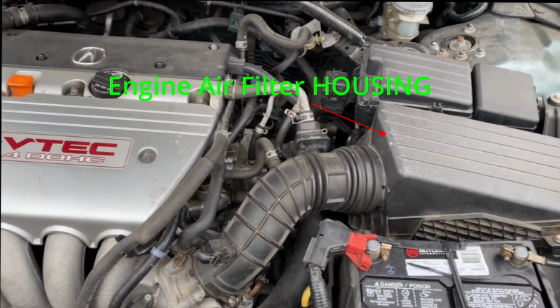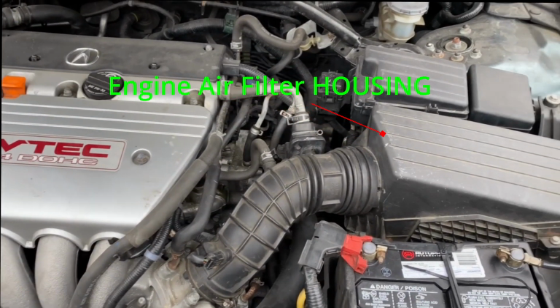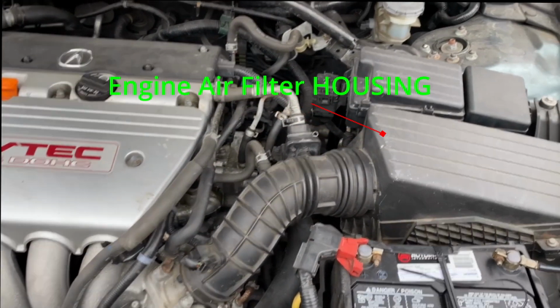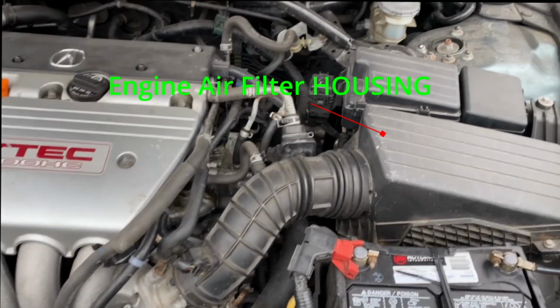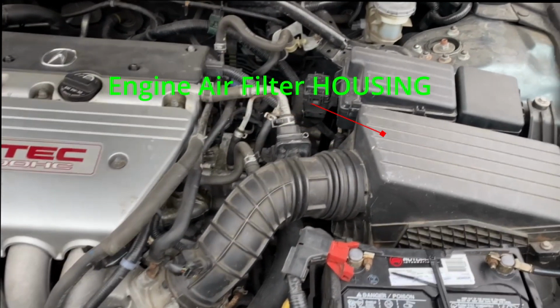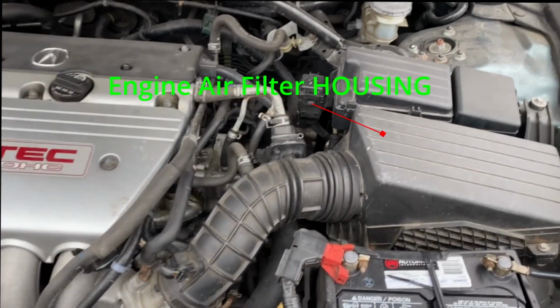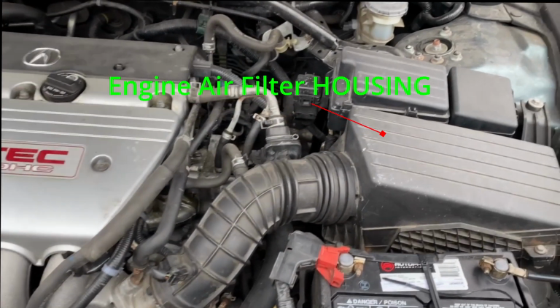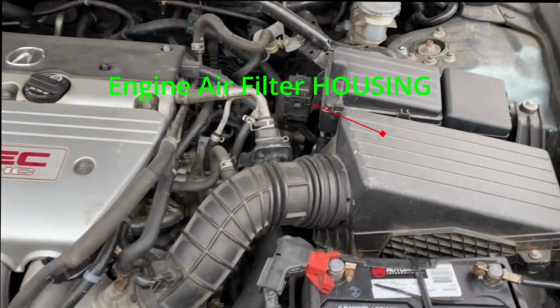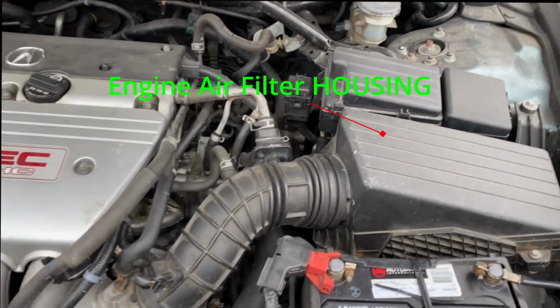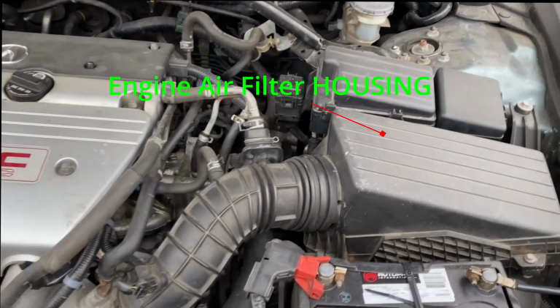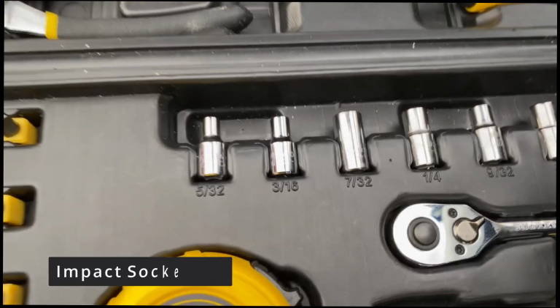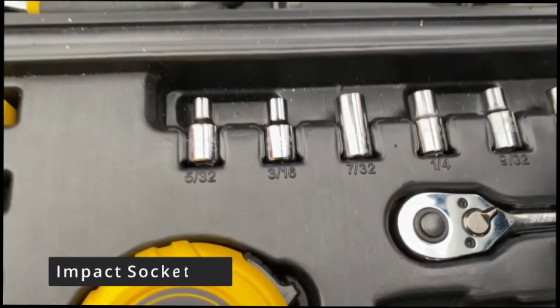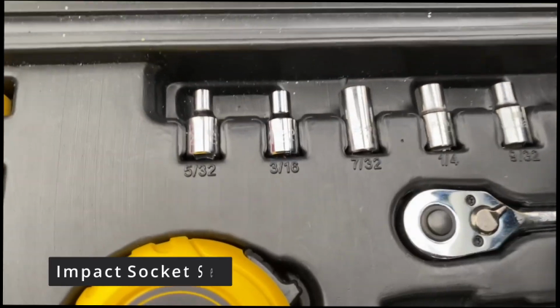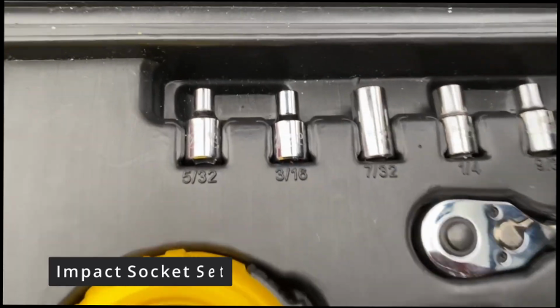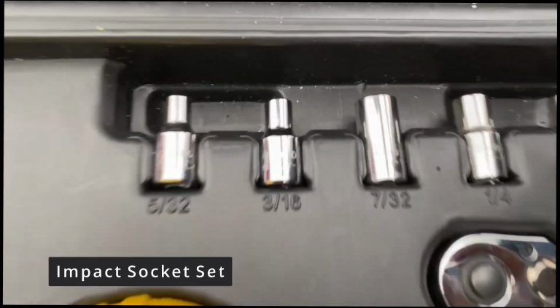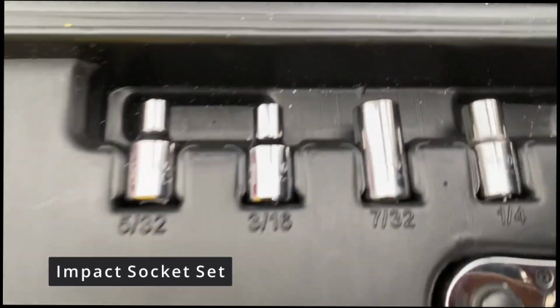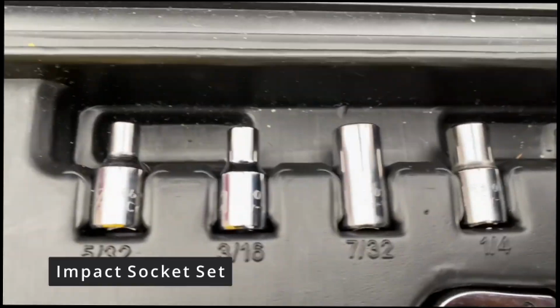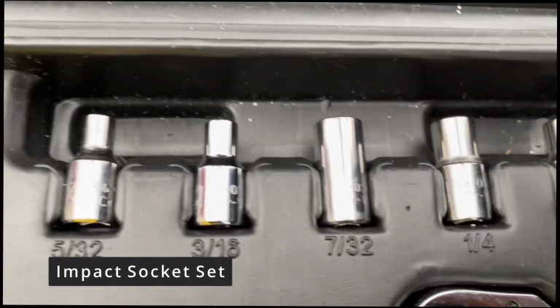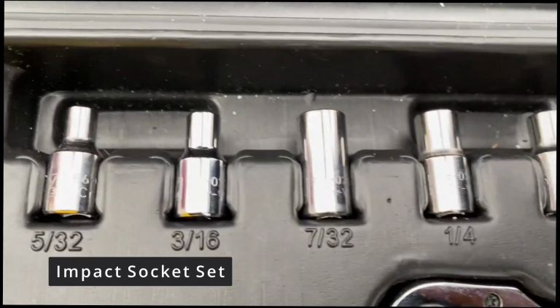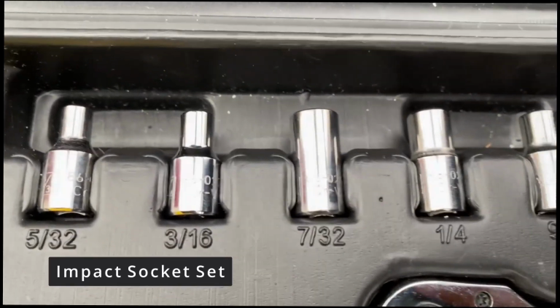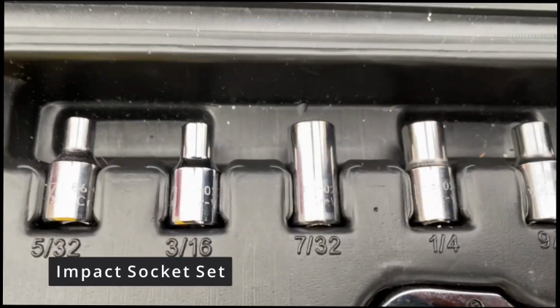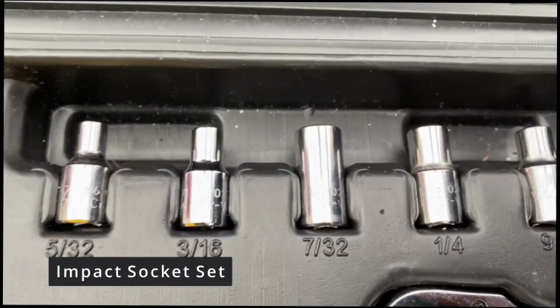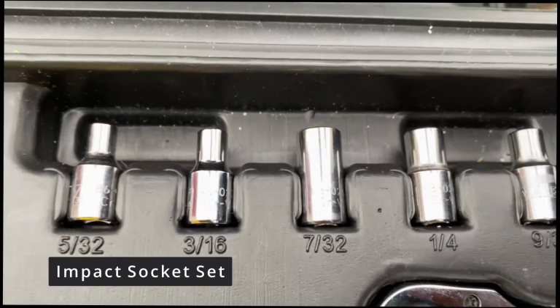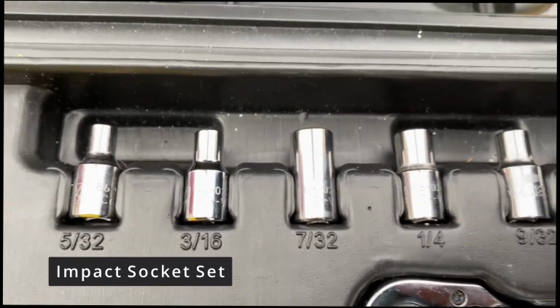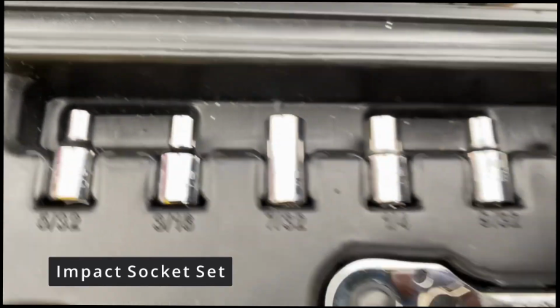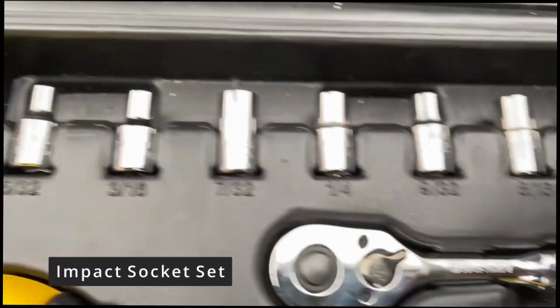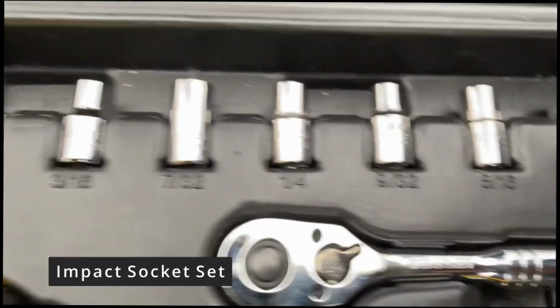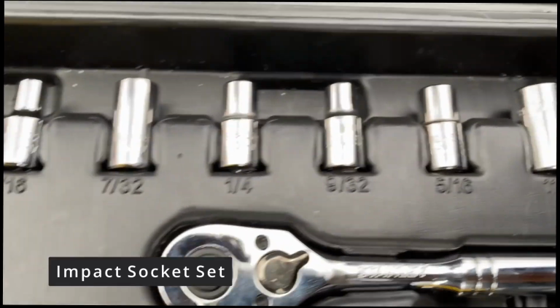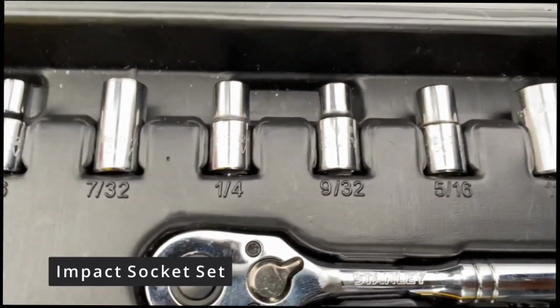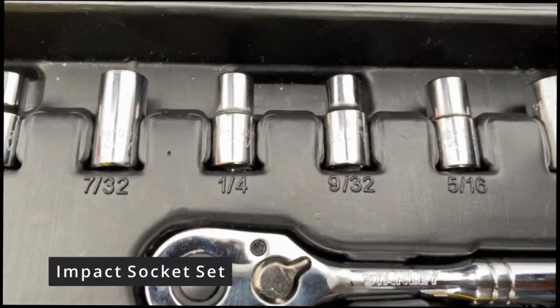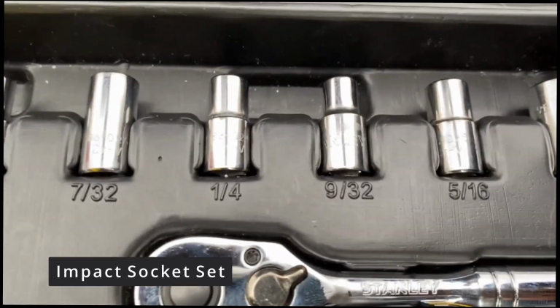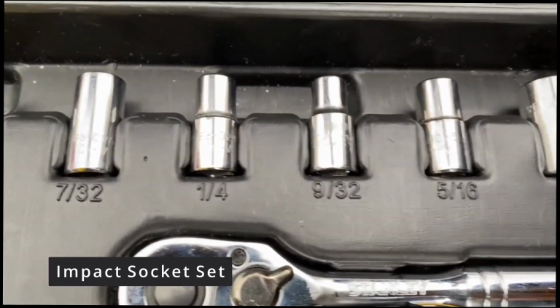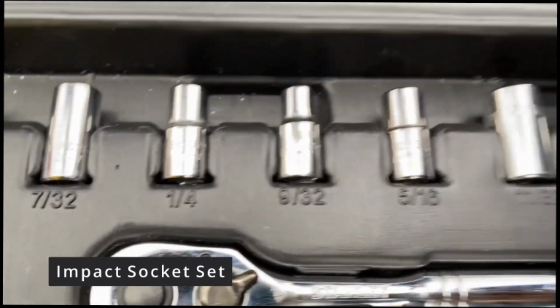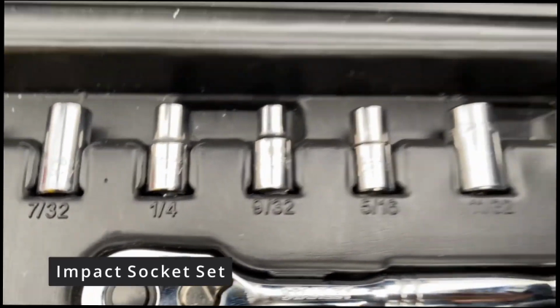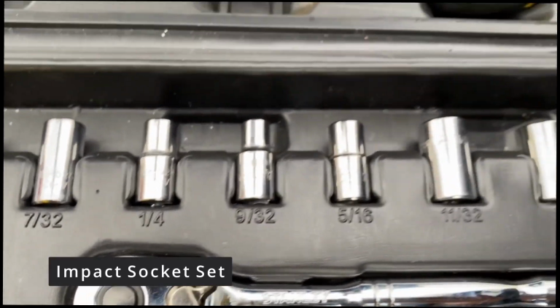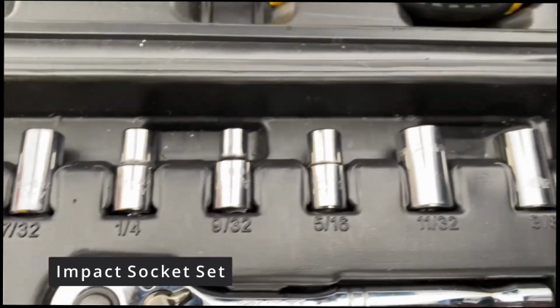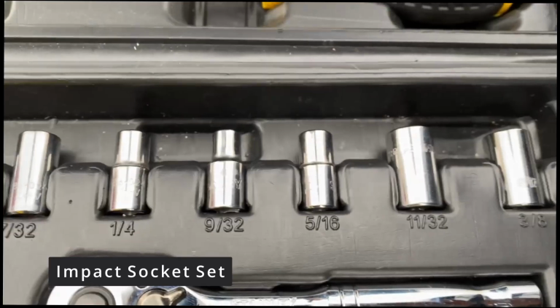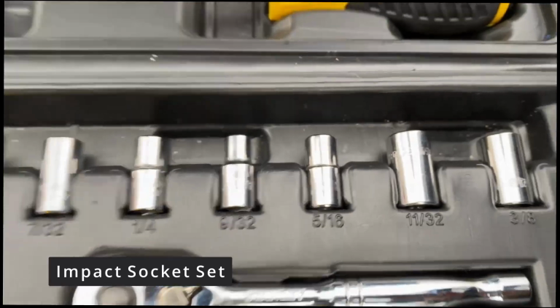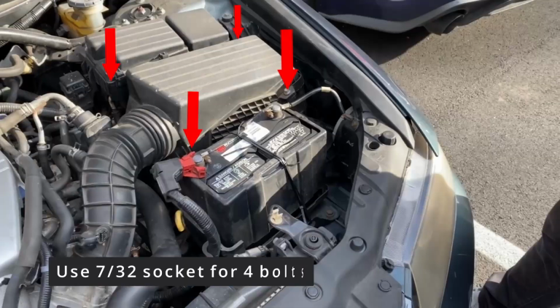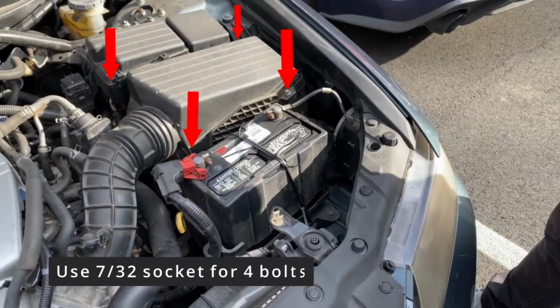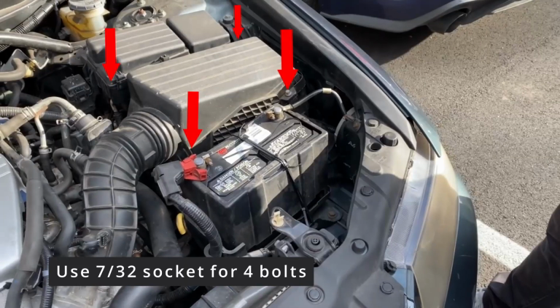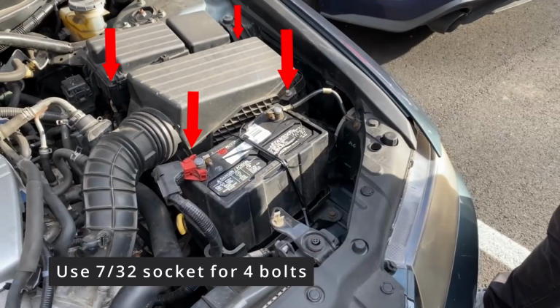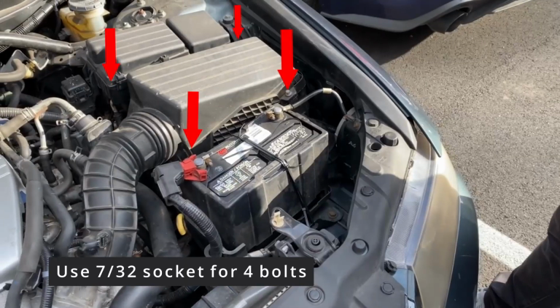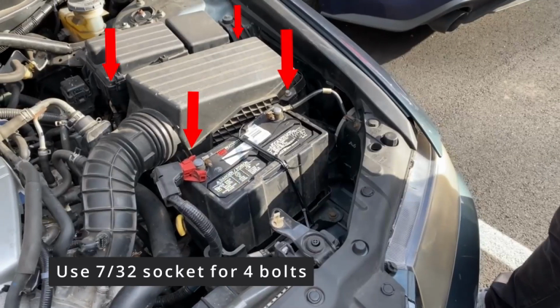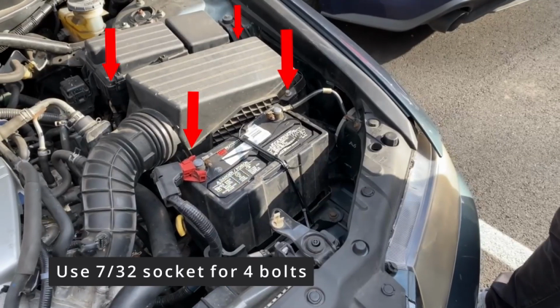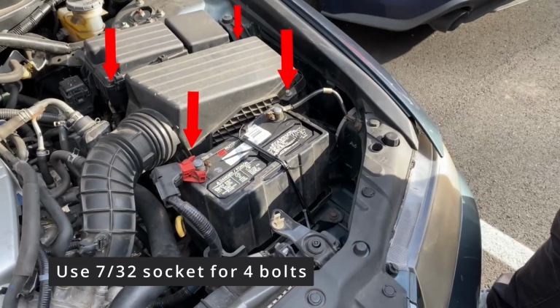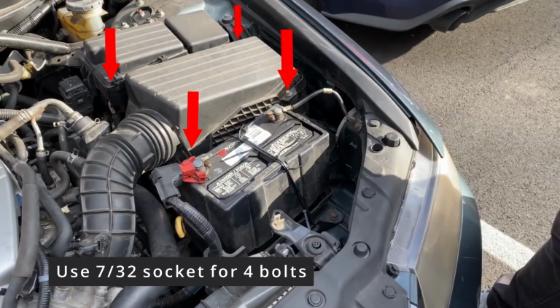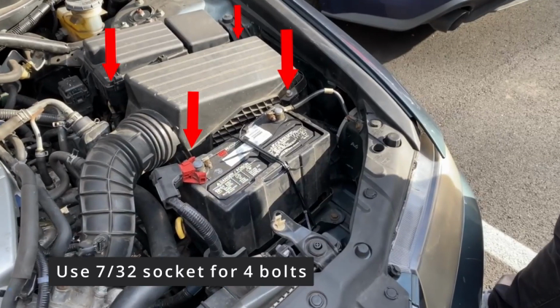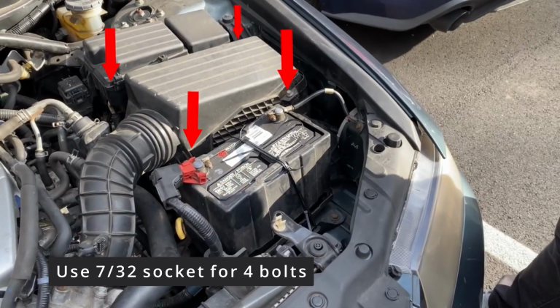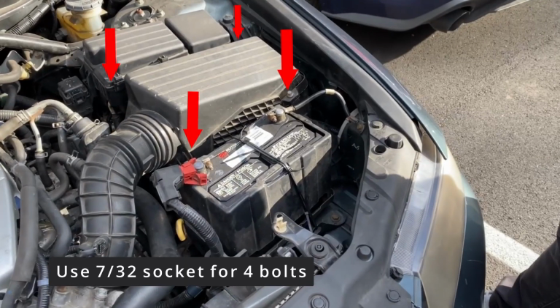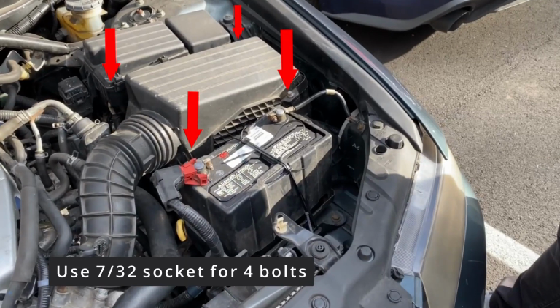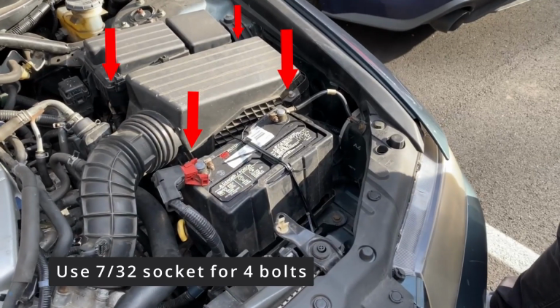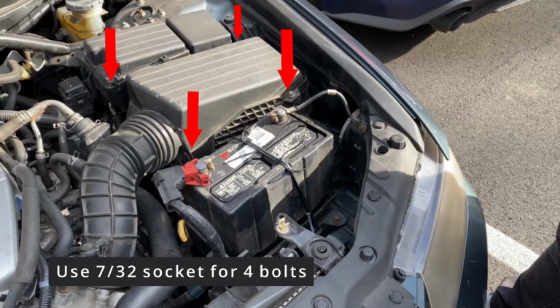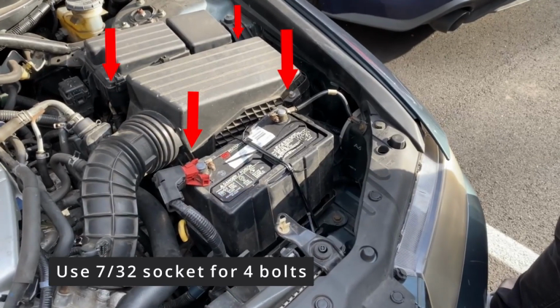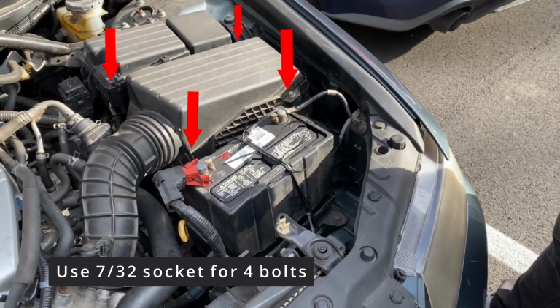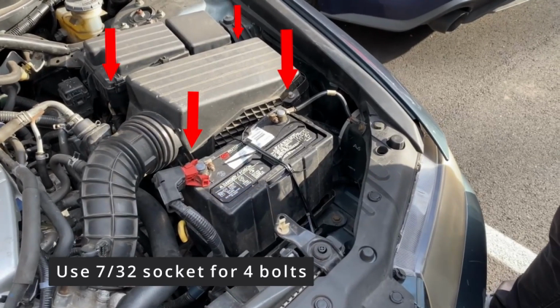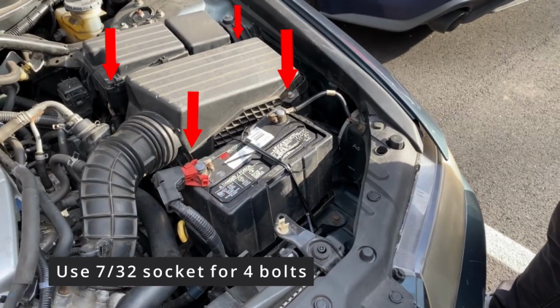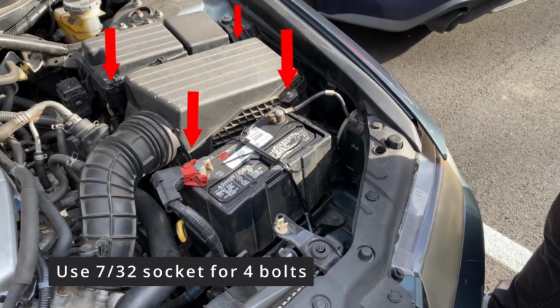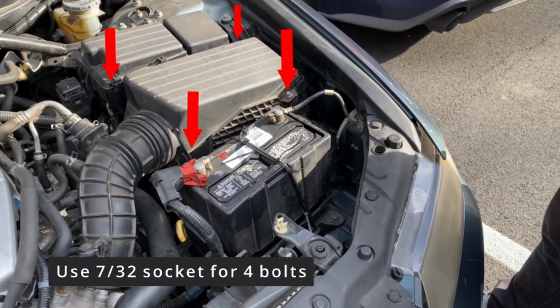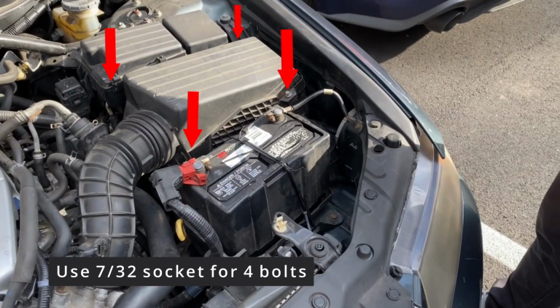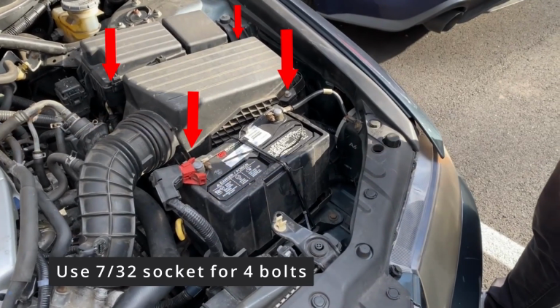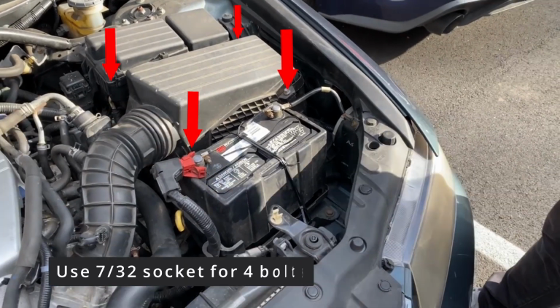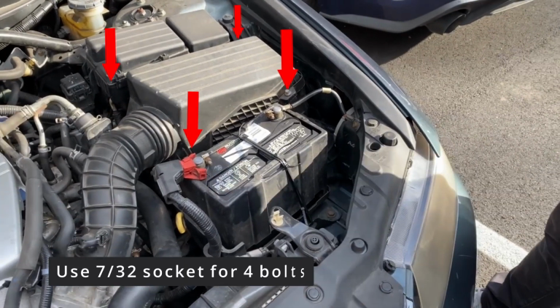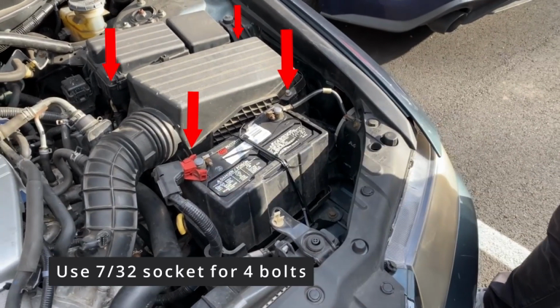All you need is an impact socket set with a 7/32 socket and a wrench to finish this job. There are 4 bolts that need to be removed to get access to the filter.